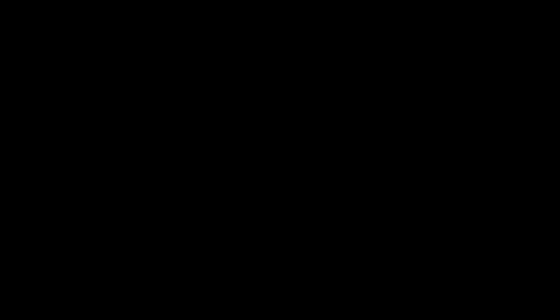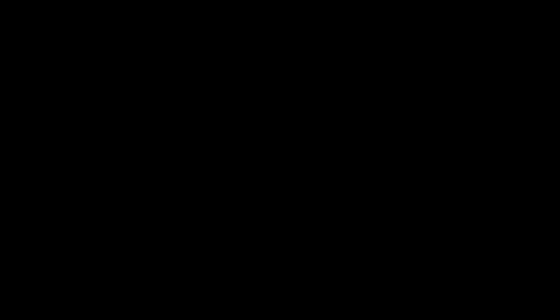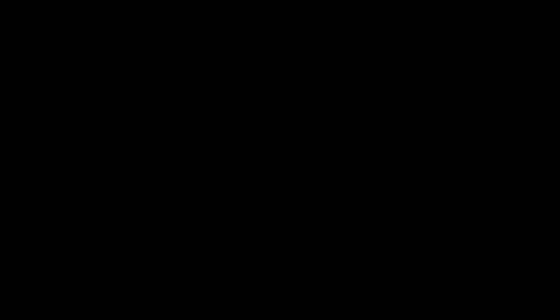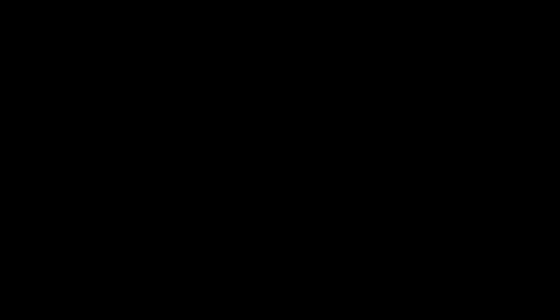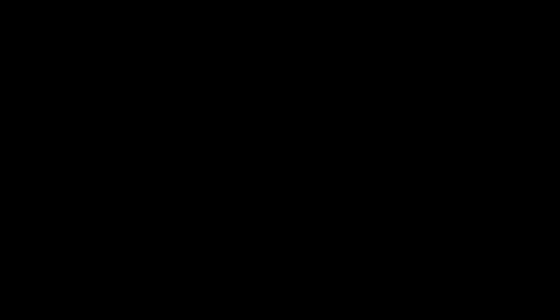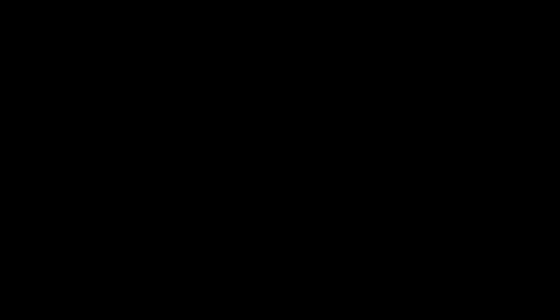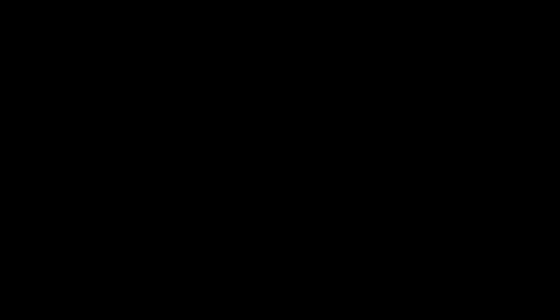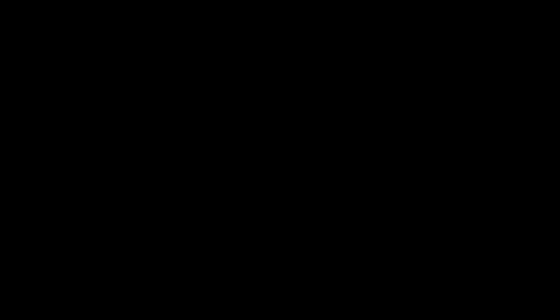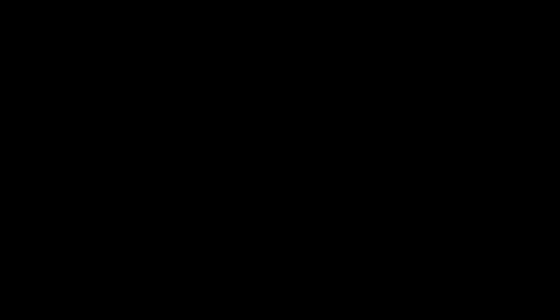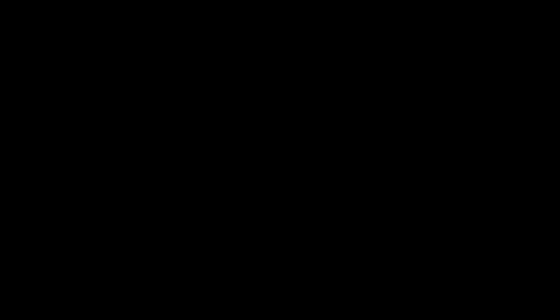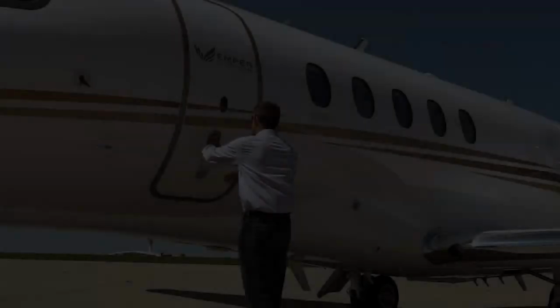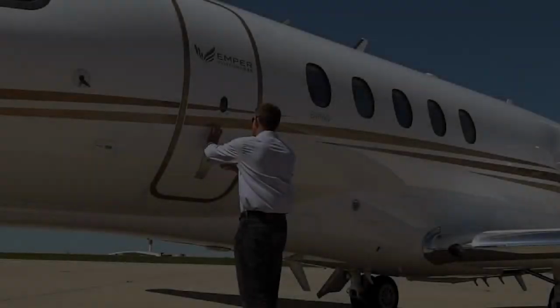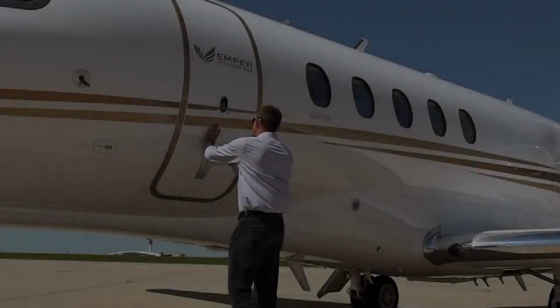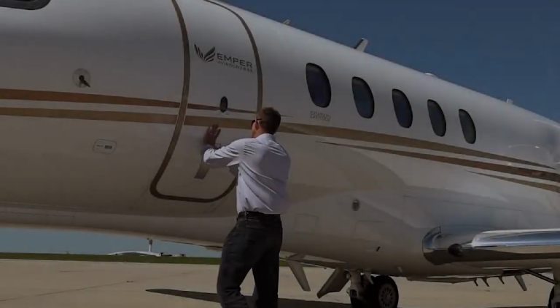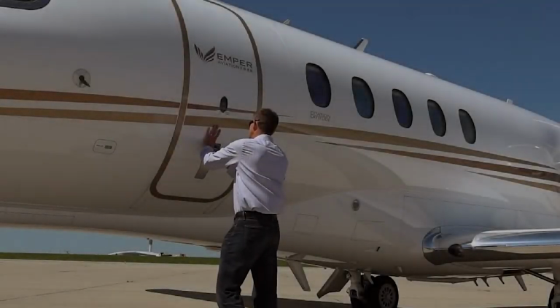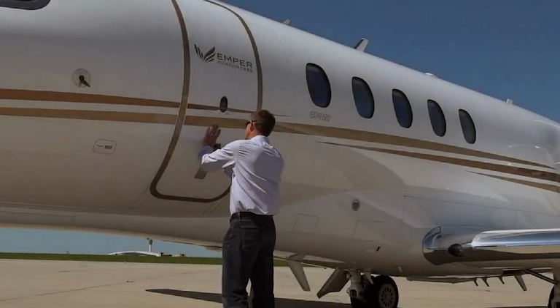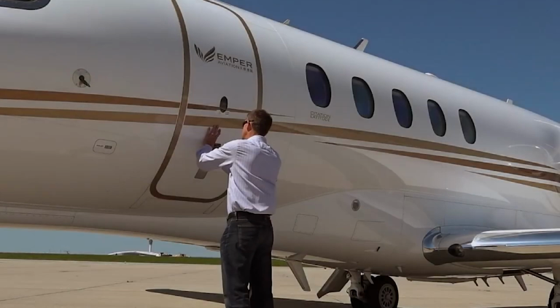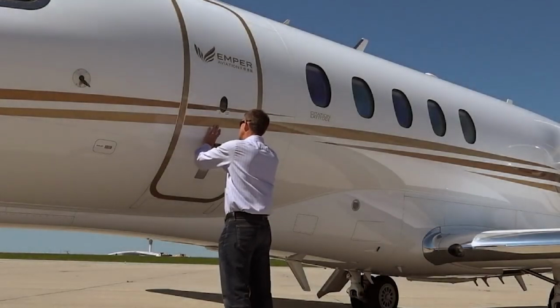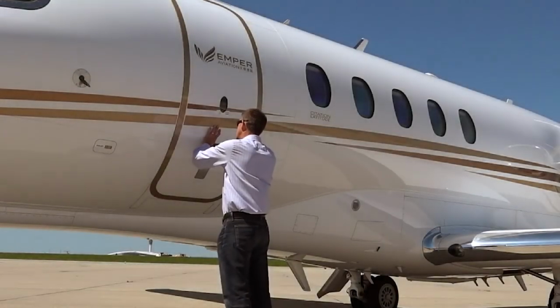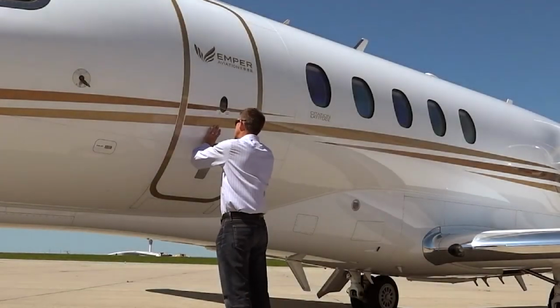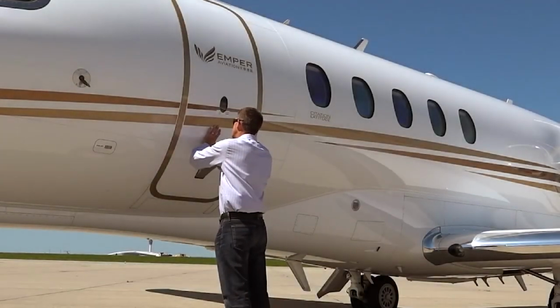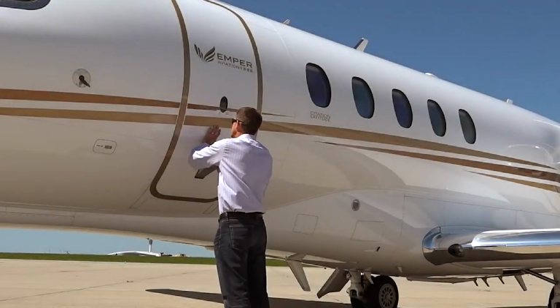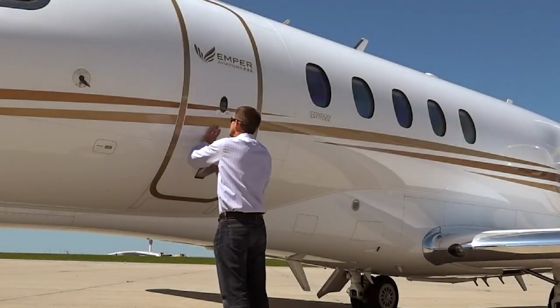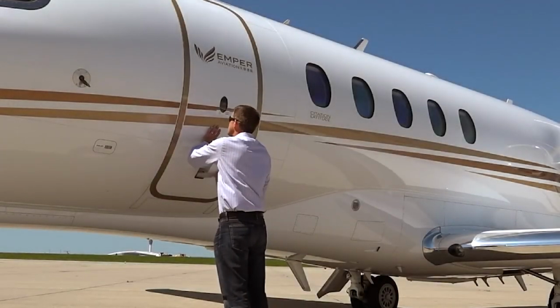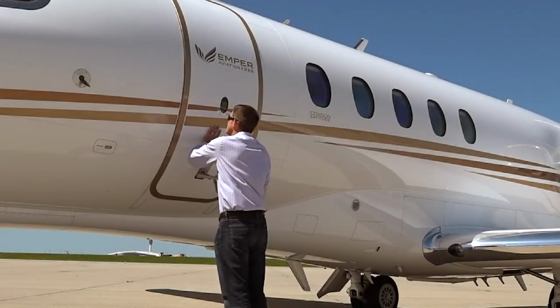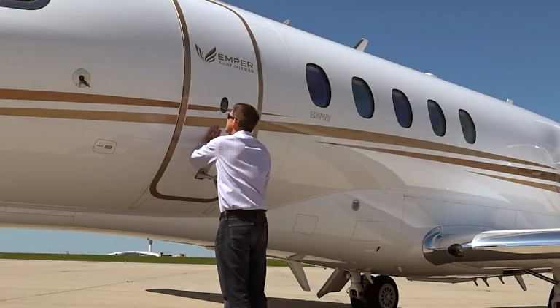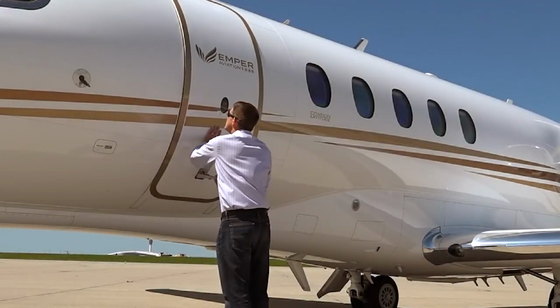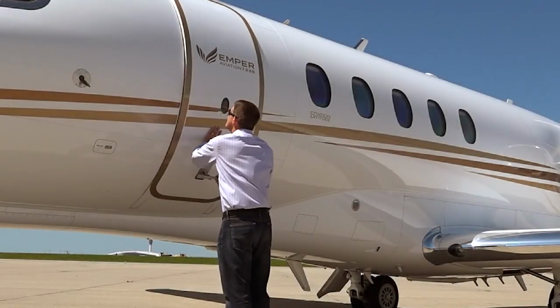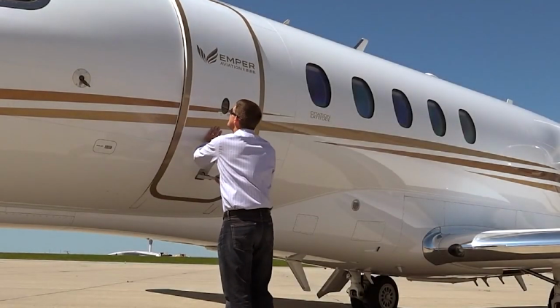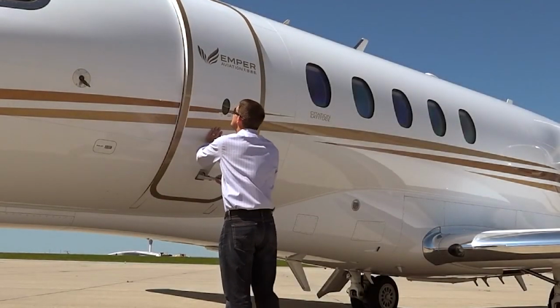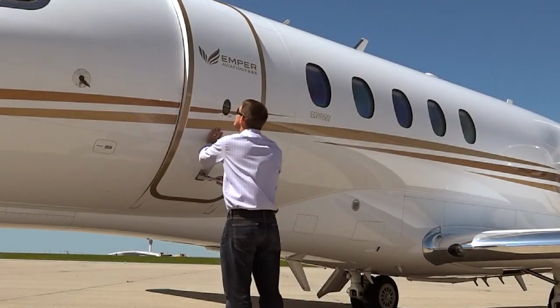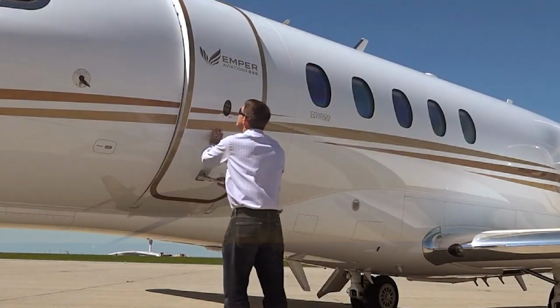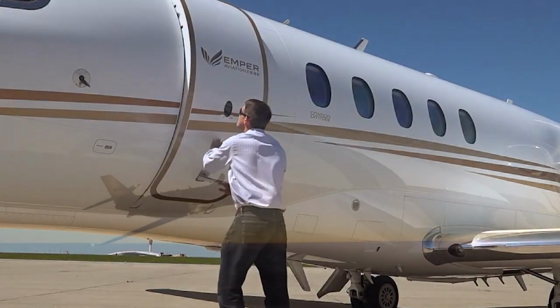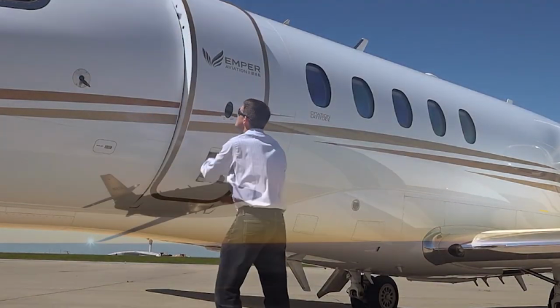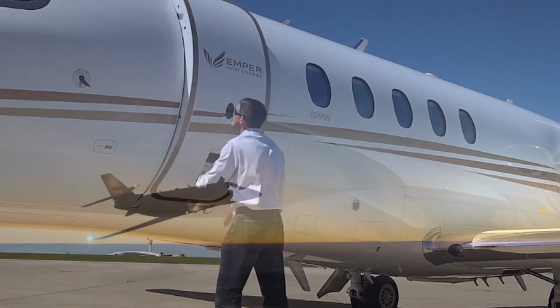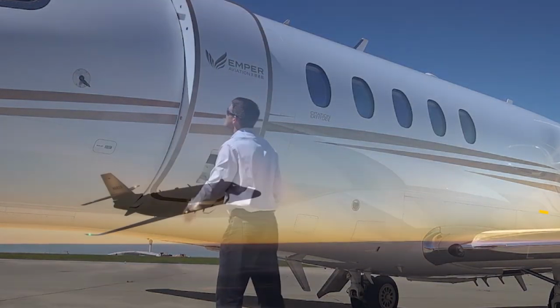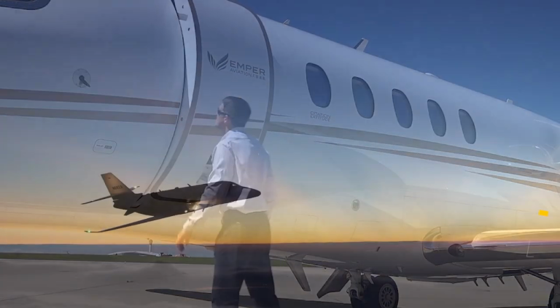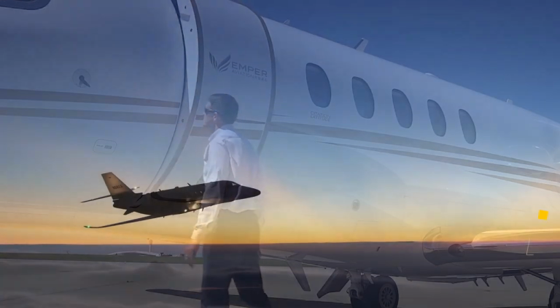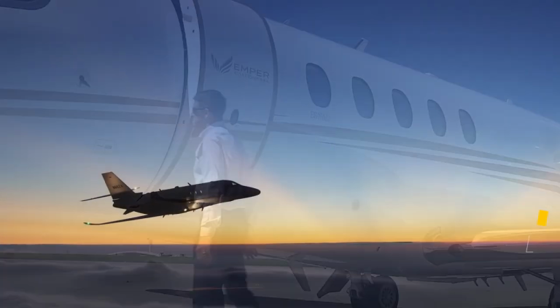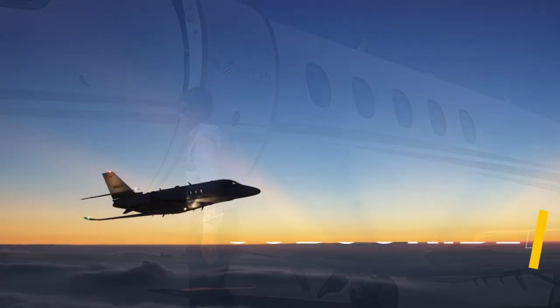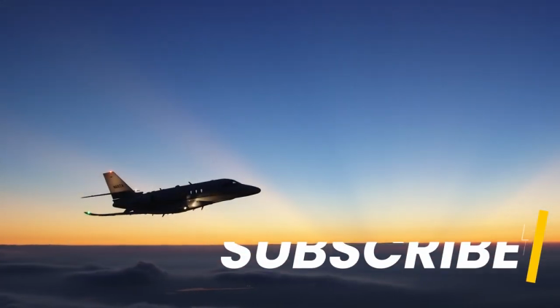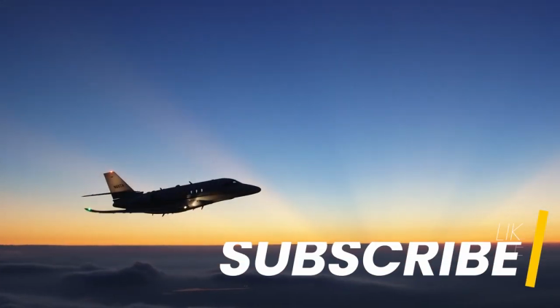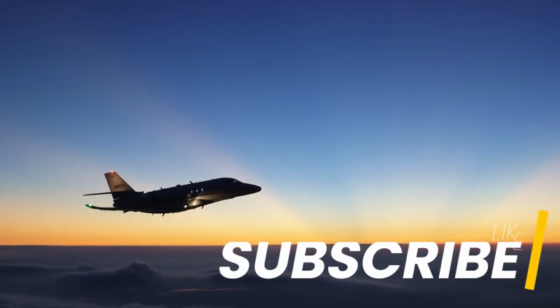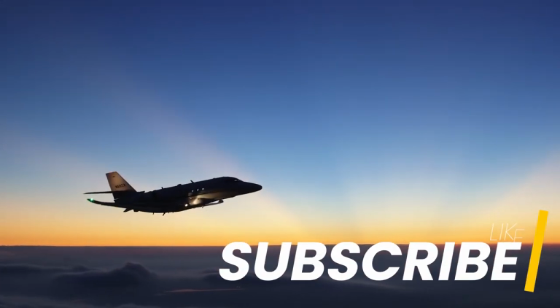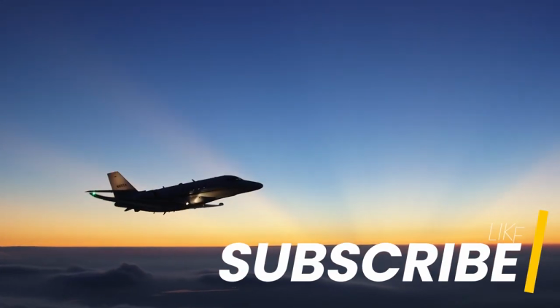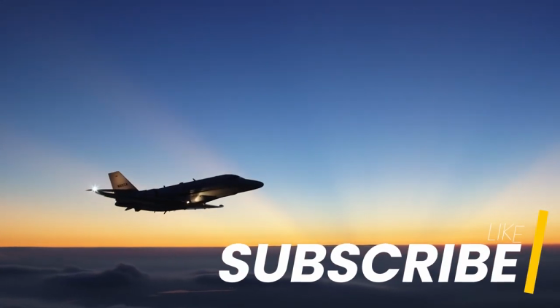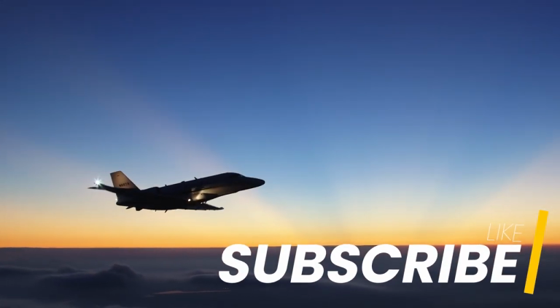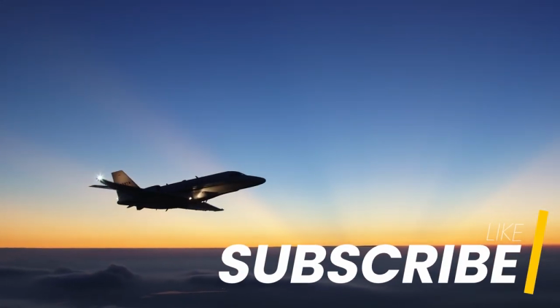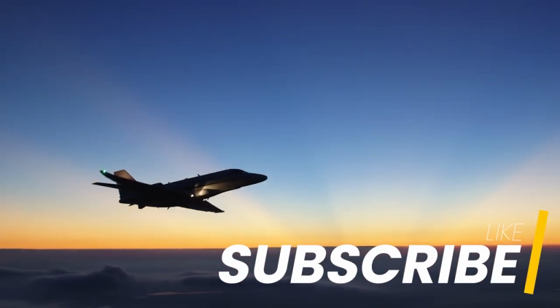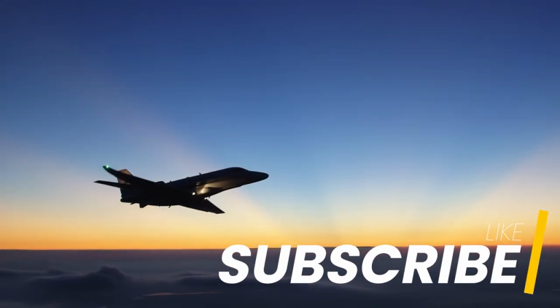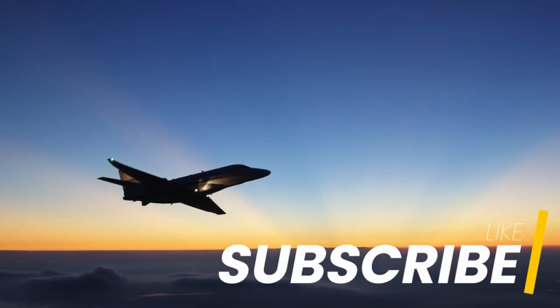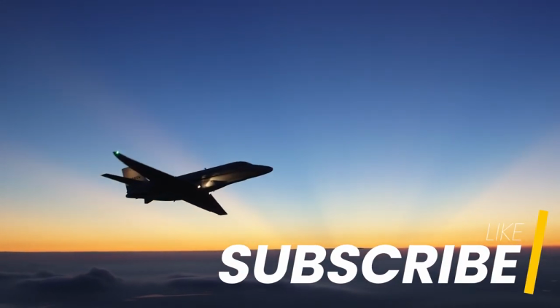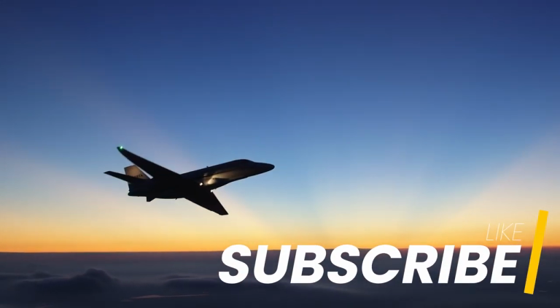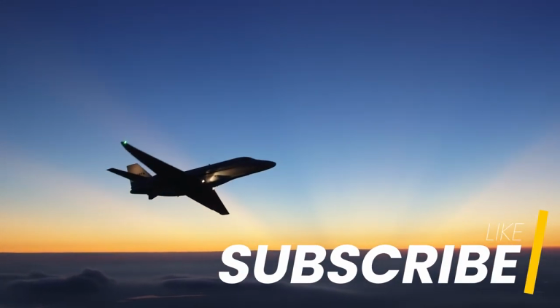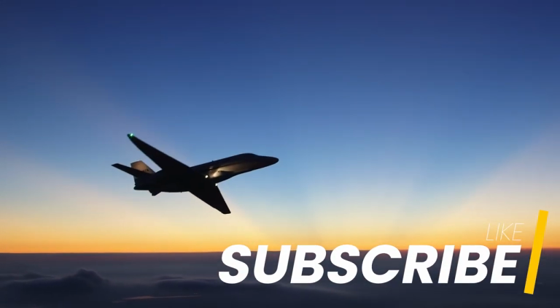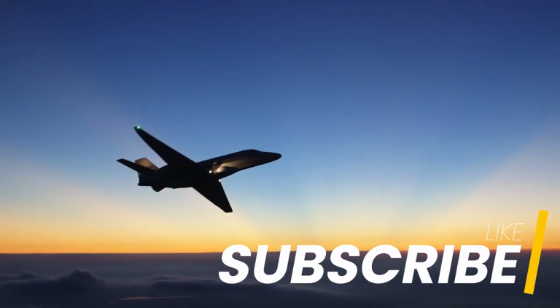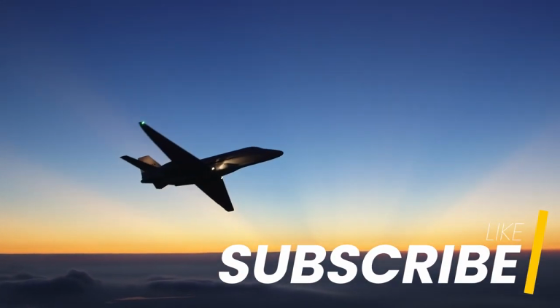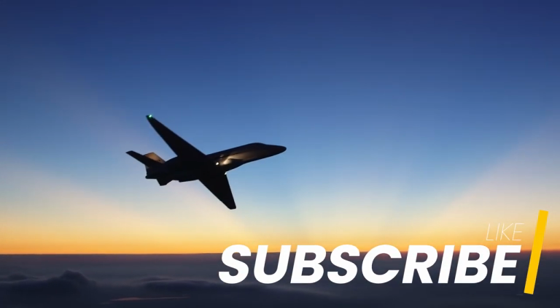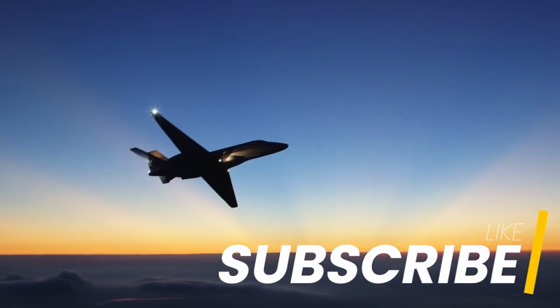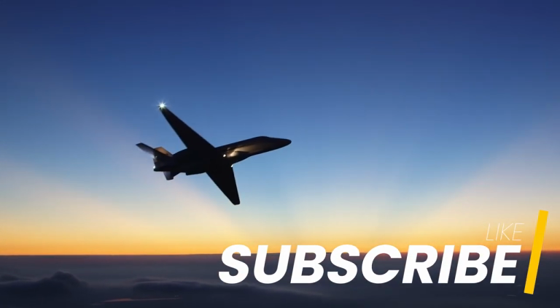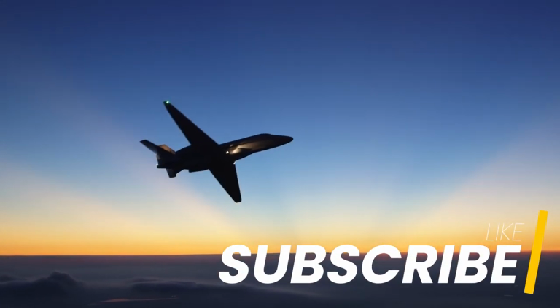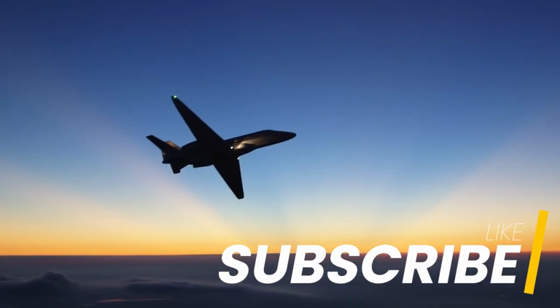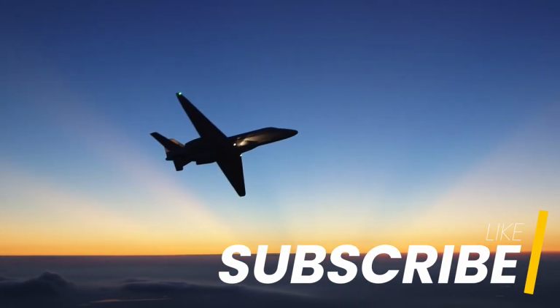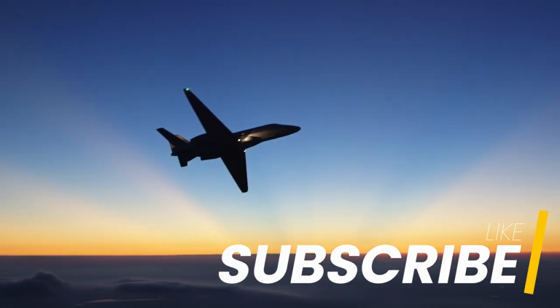Thank you for staying with us till the end. If you enjoyed this video, make sure to leave a like and subscribe.